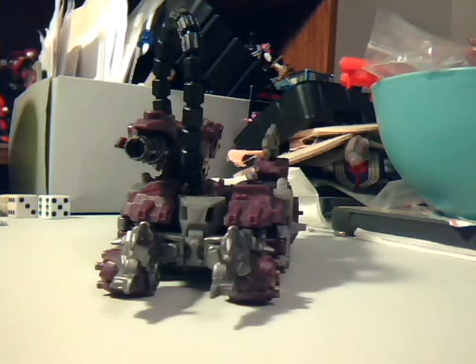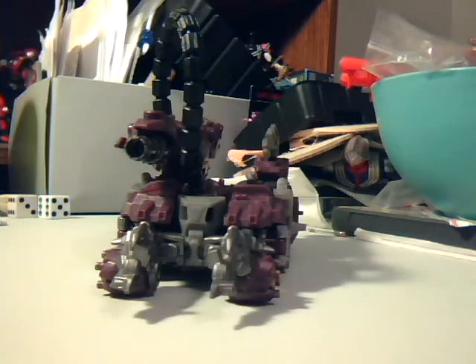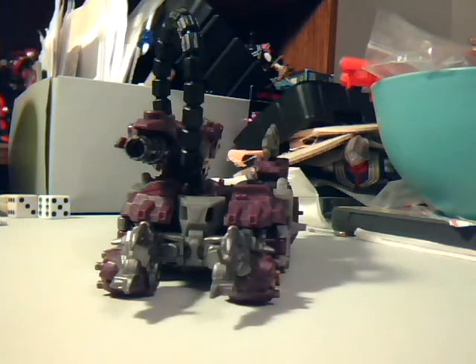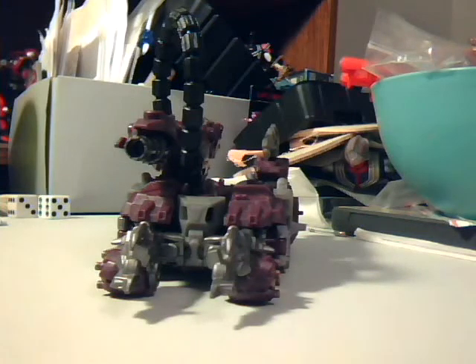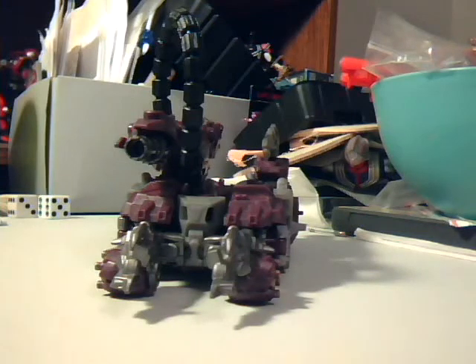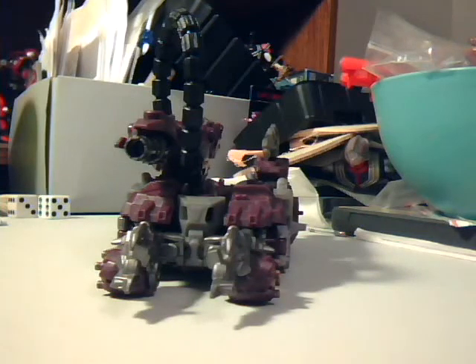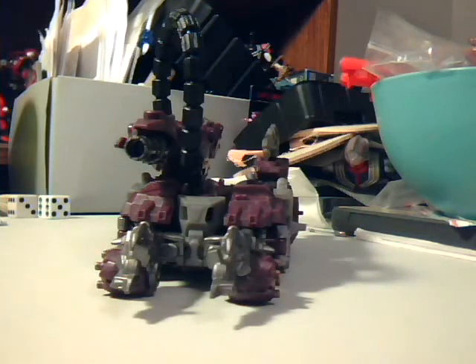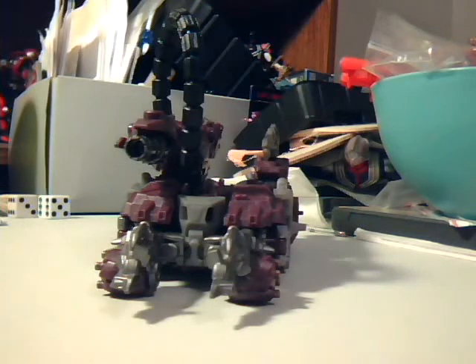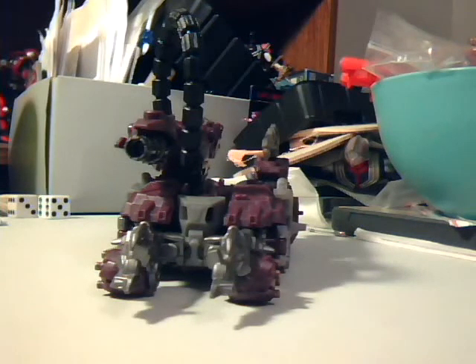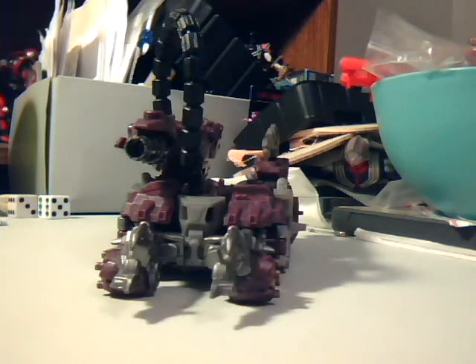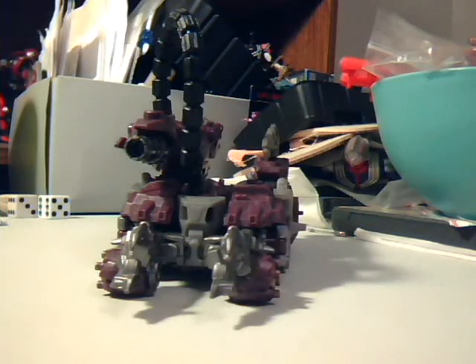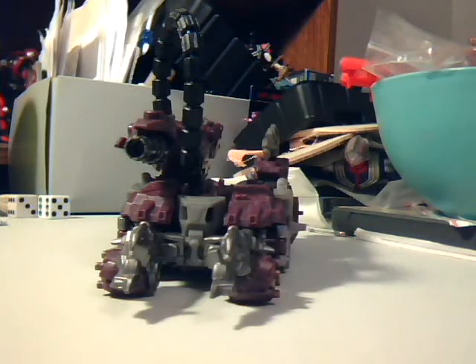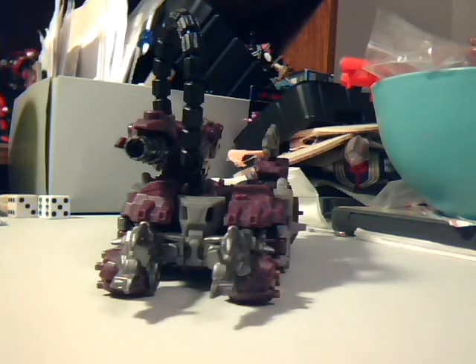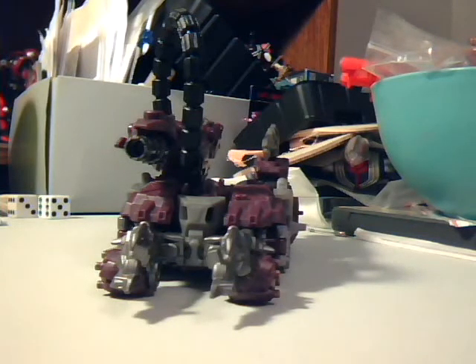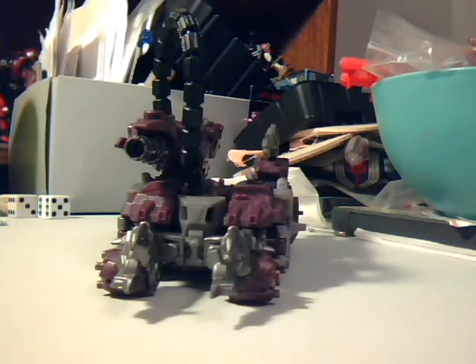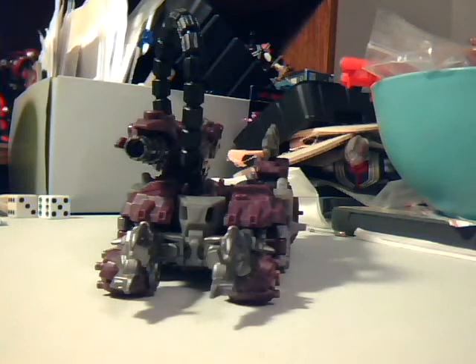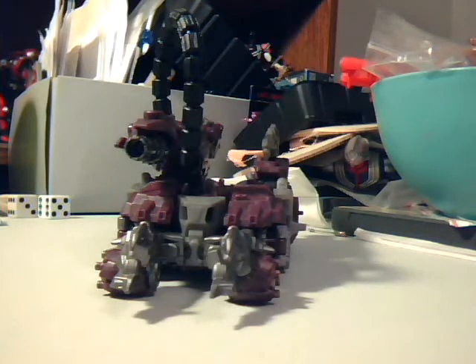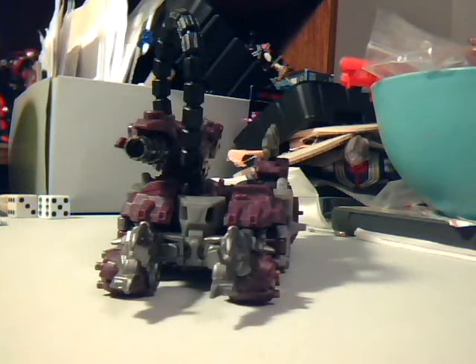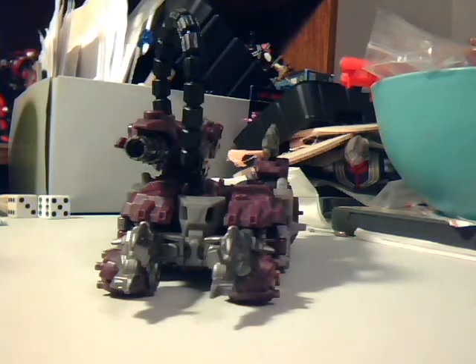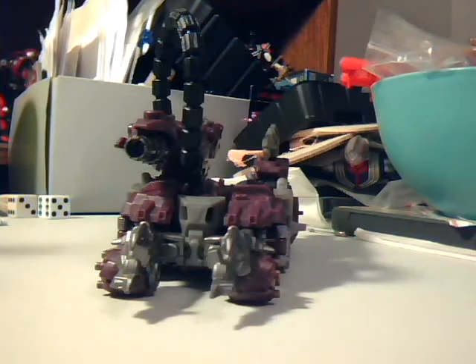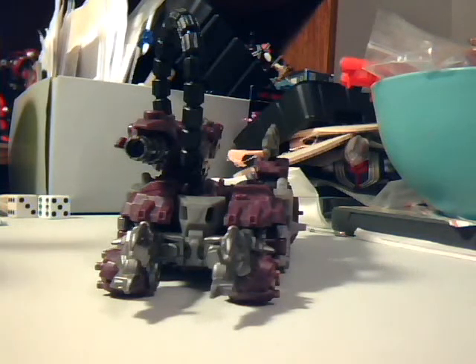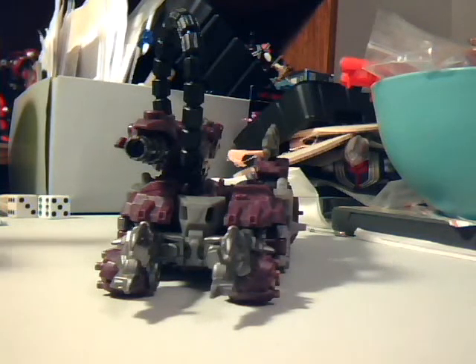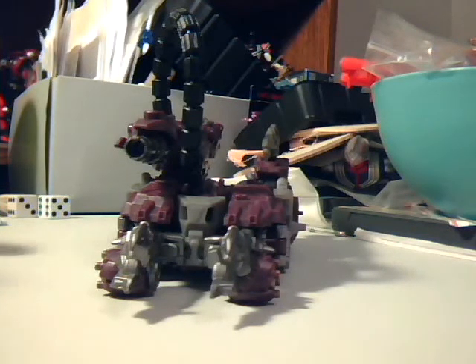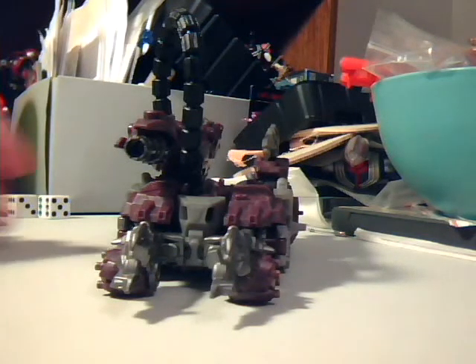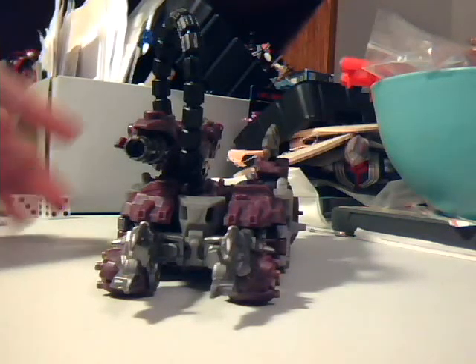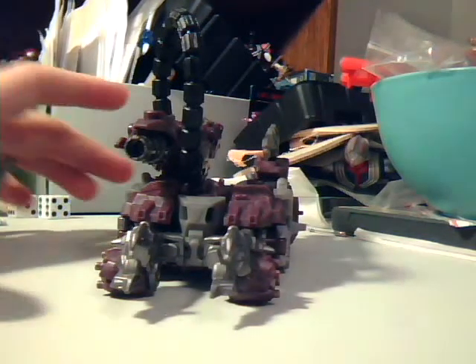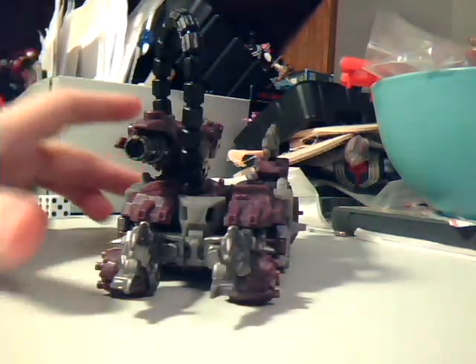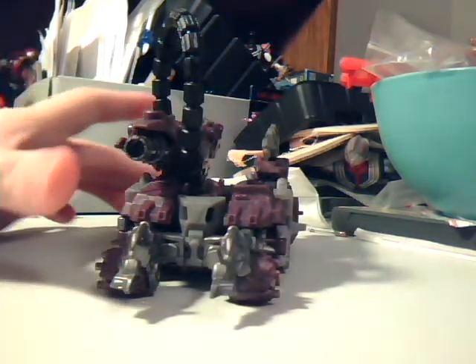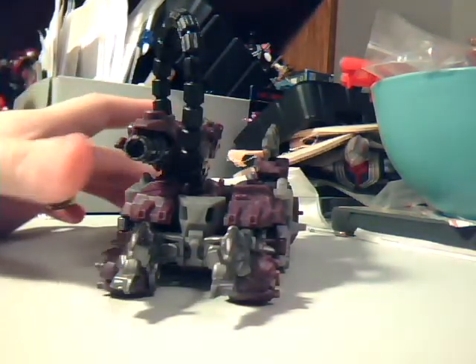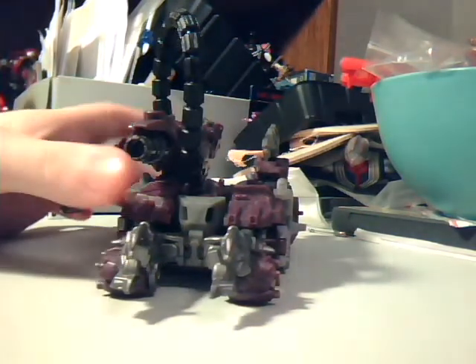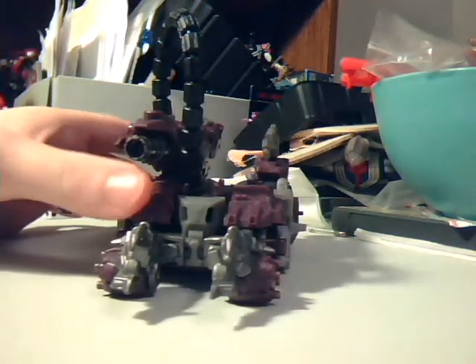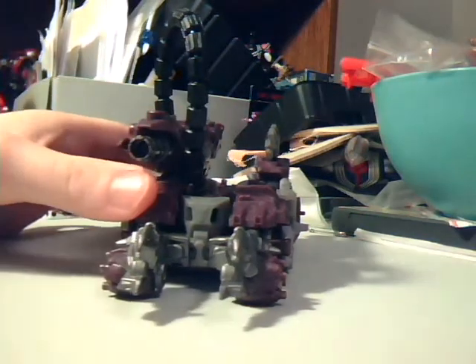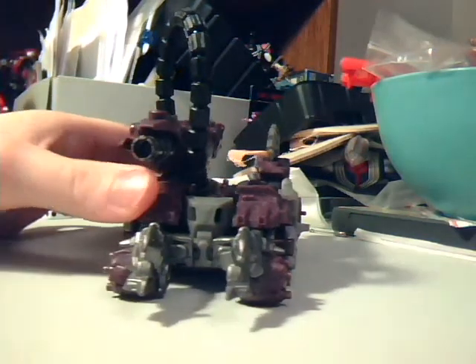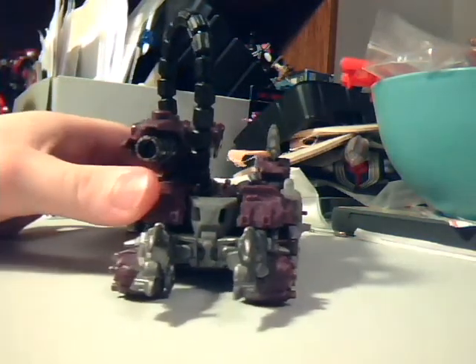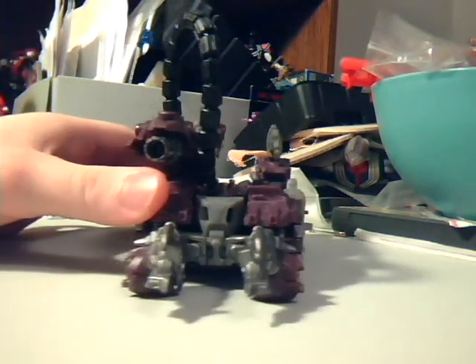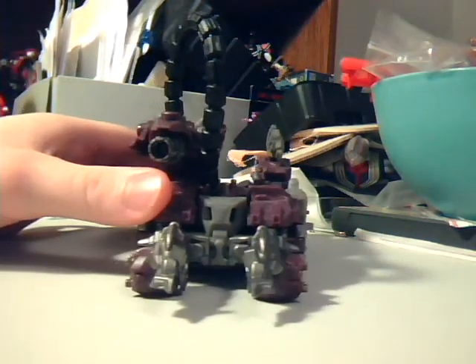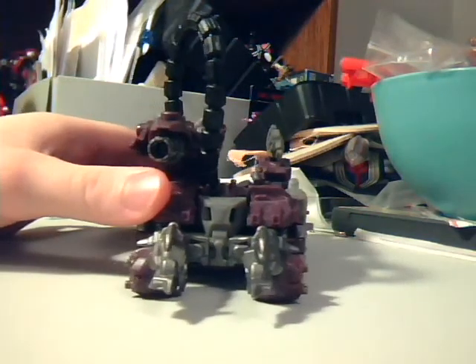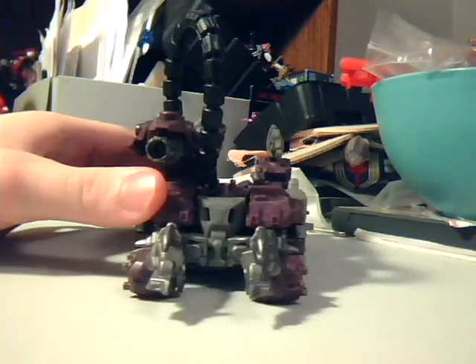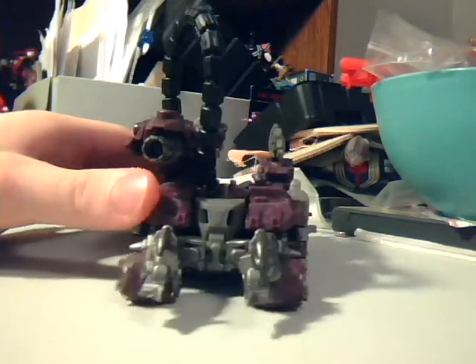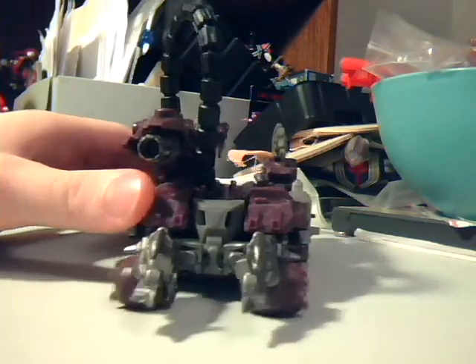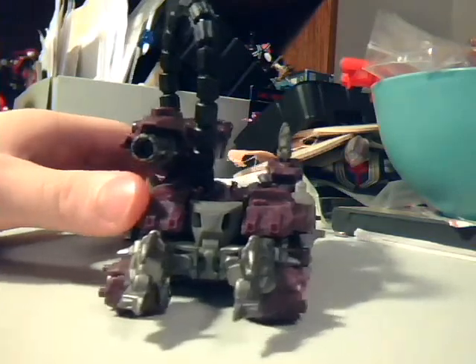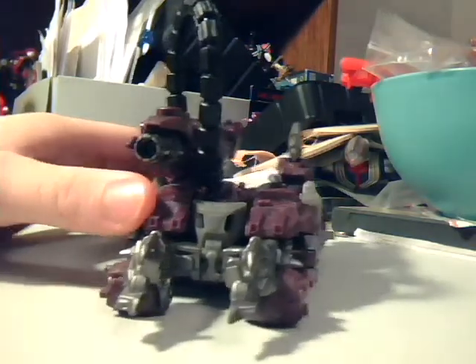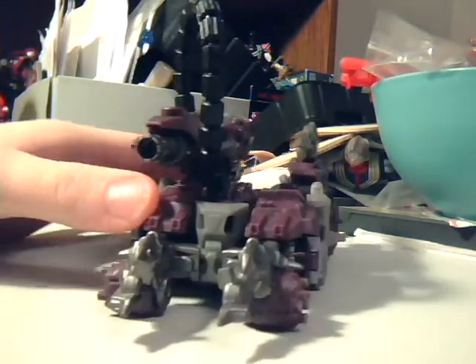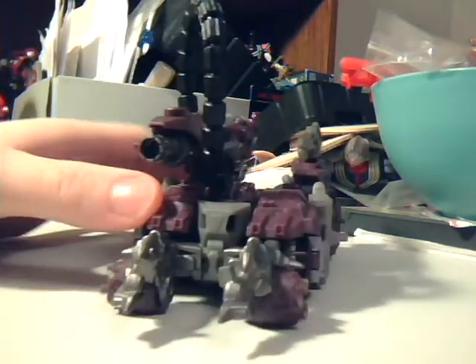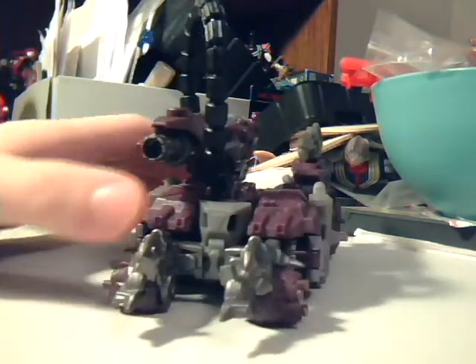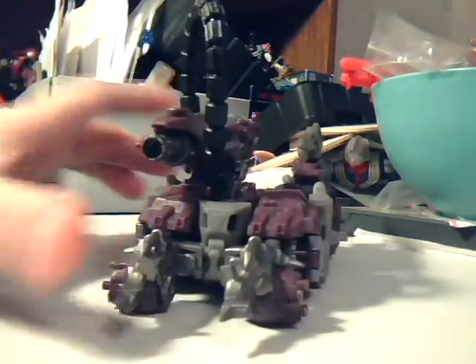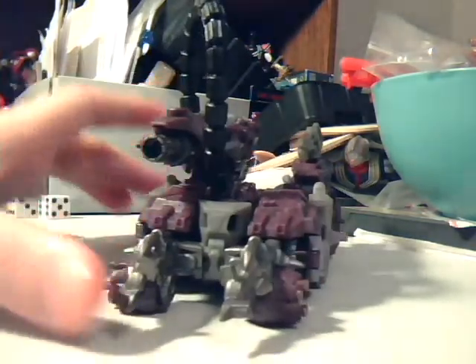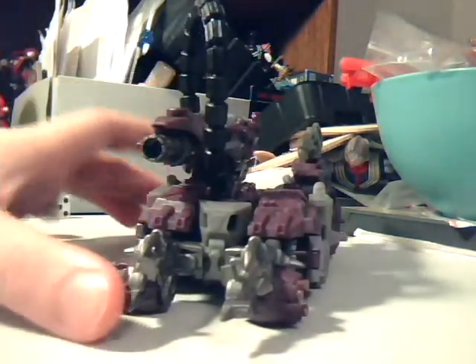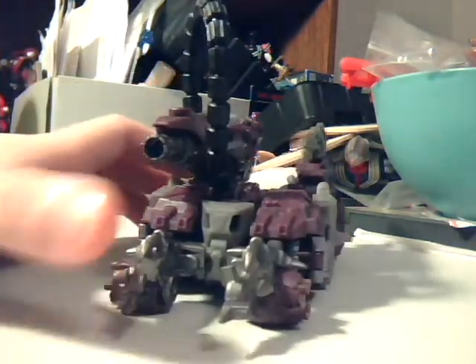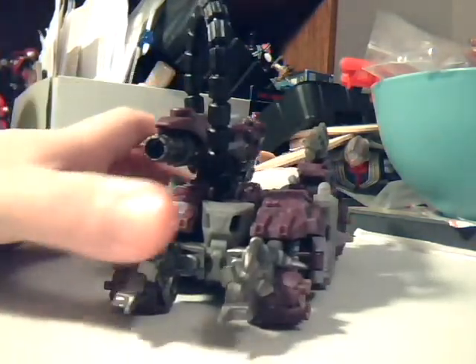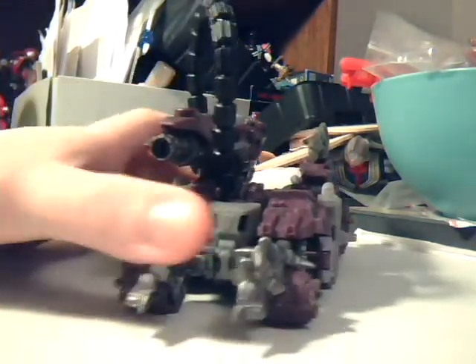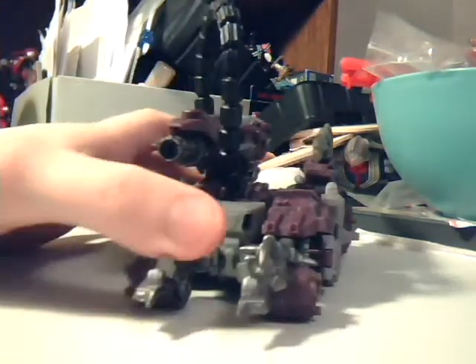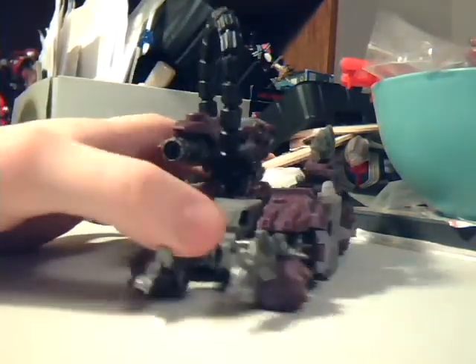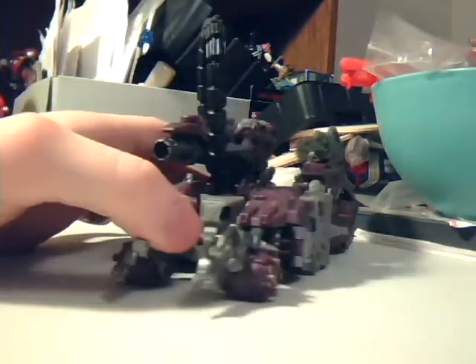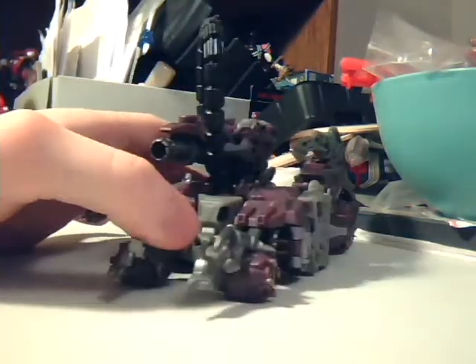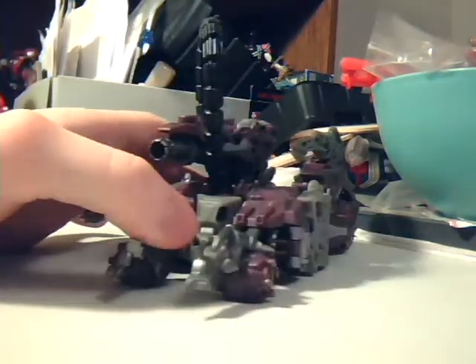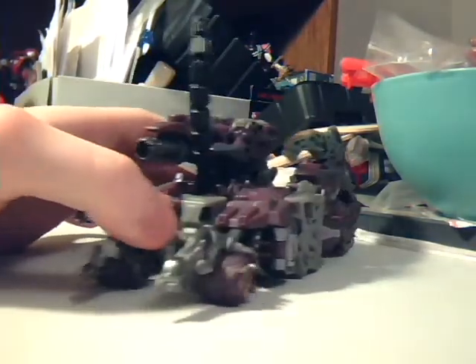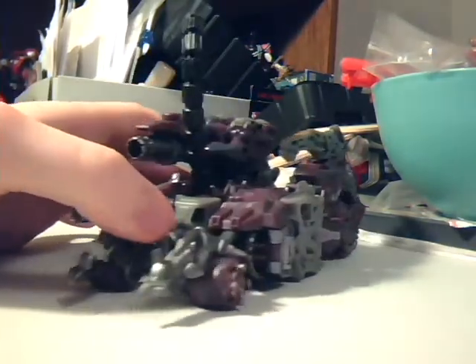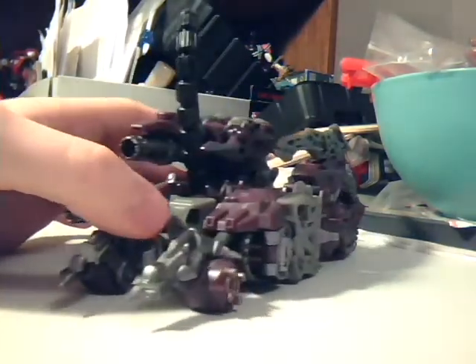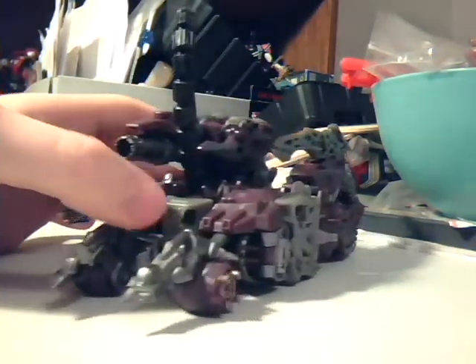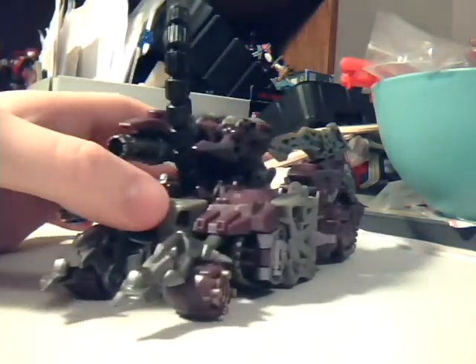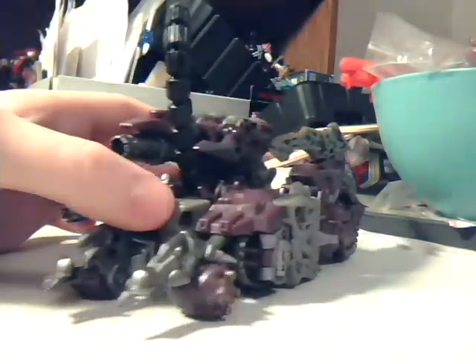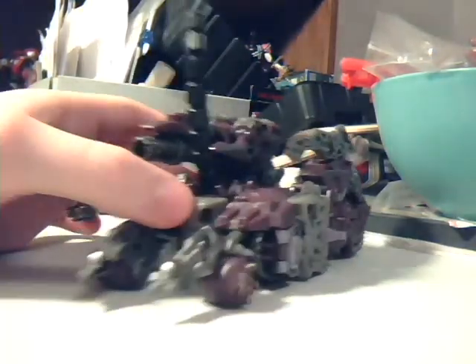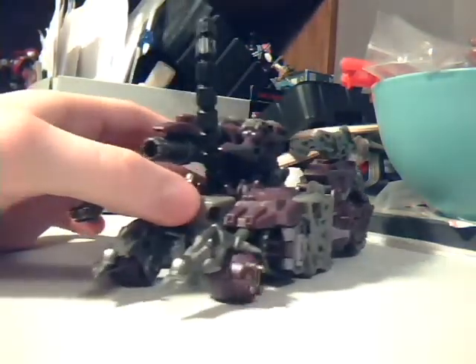Hey, YouTube! Wheelchair21, and this is the Transformers review for Dark of the Moon Voyager Class Shockwave.